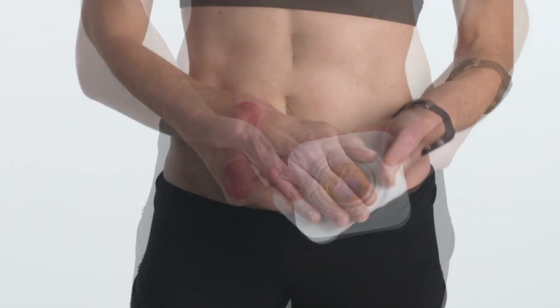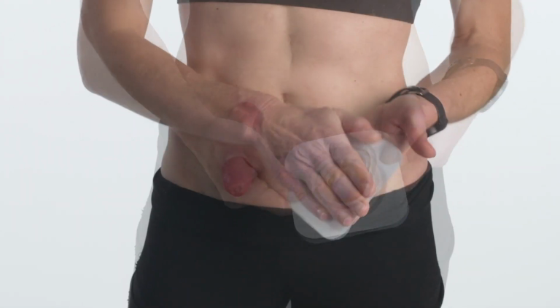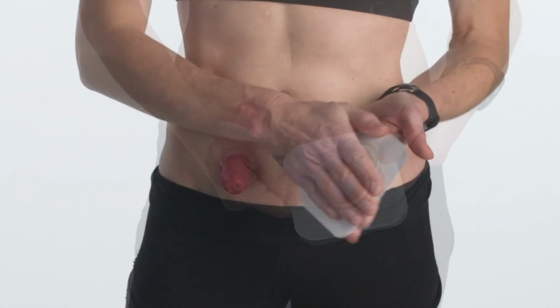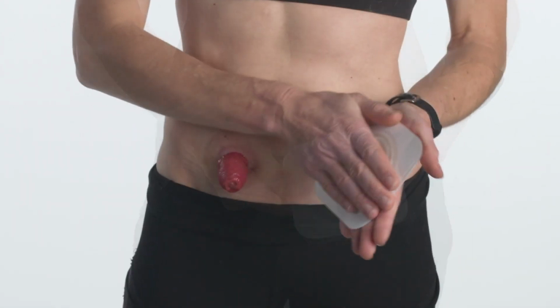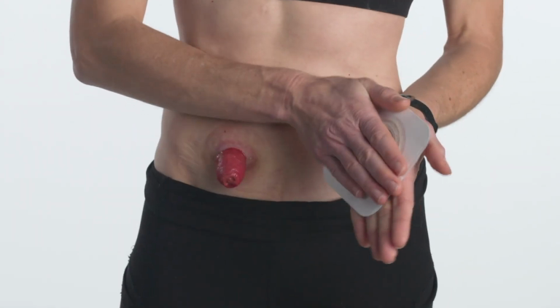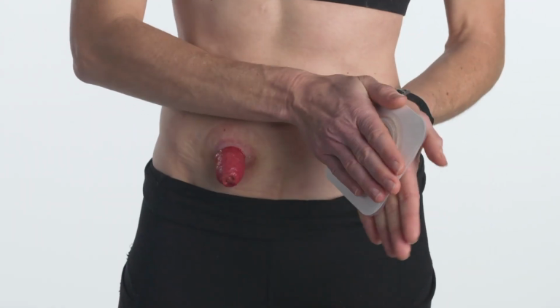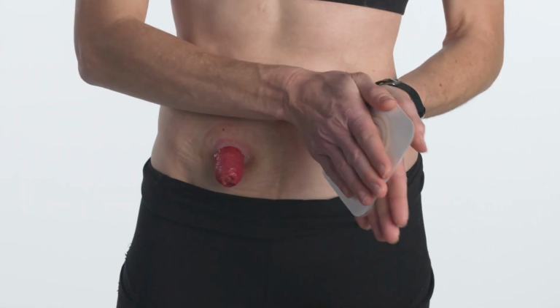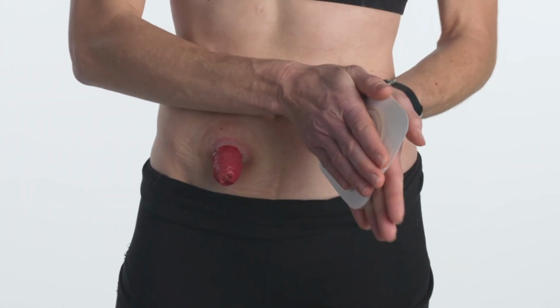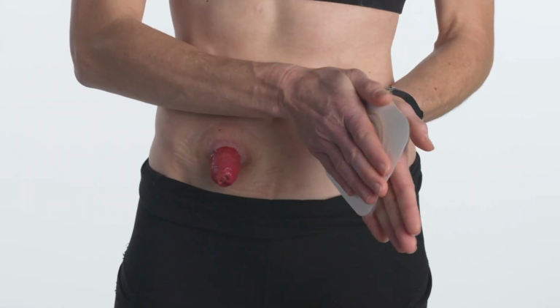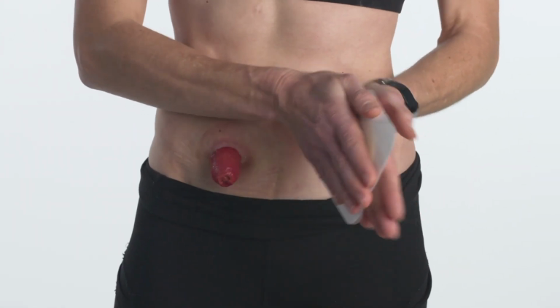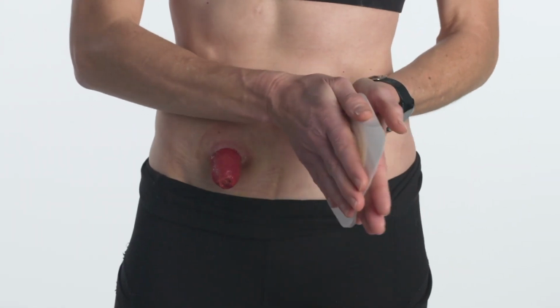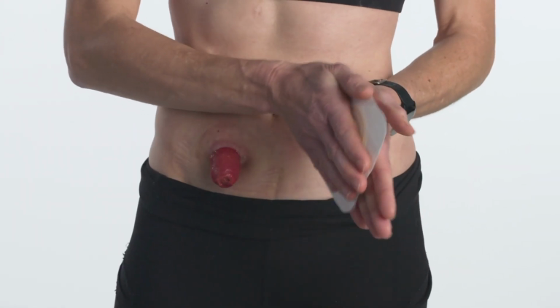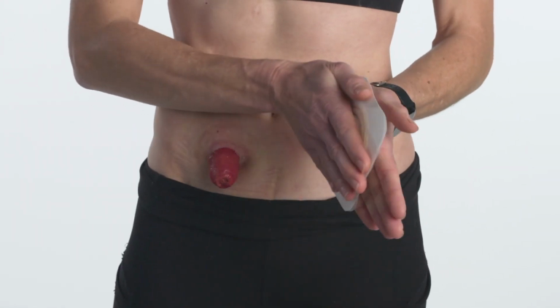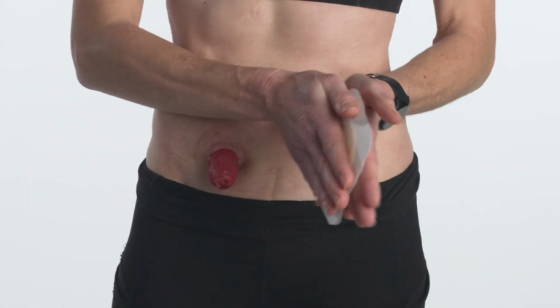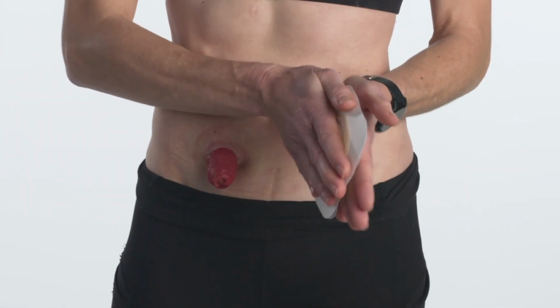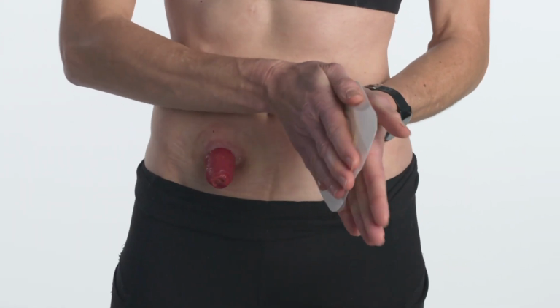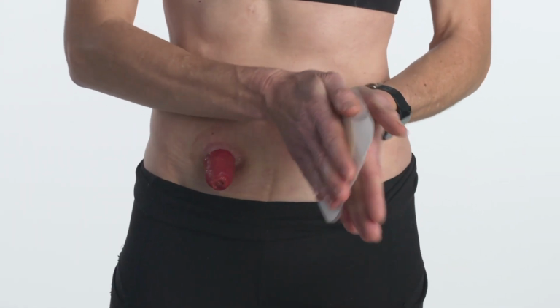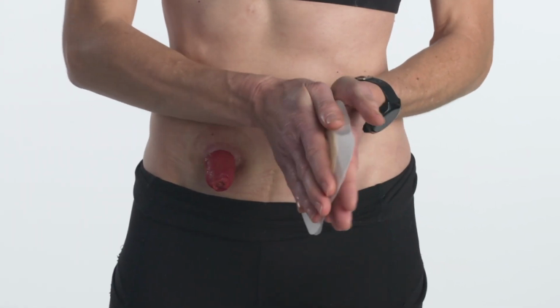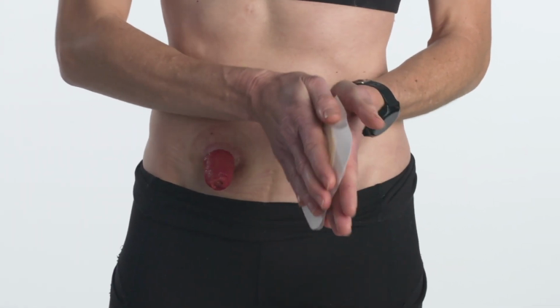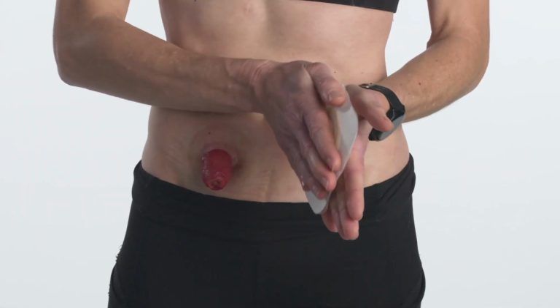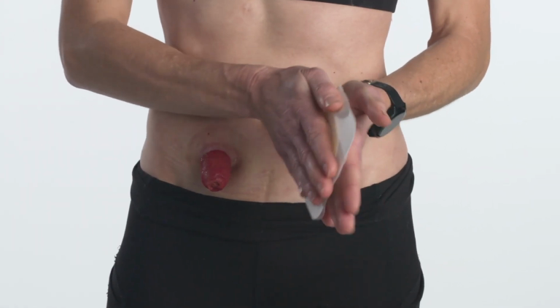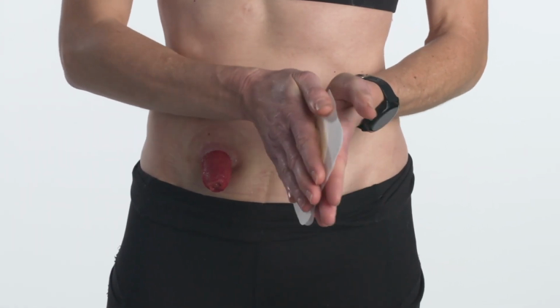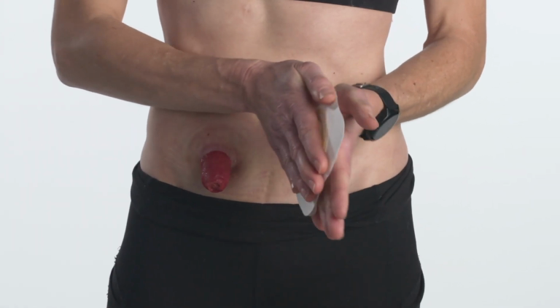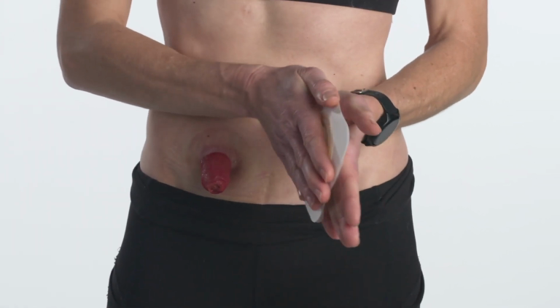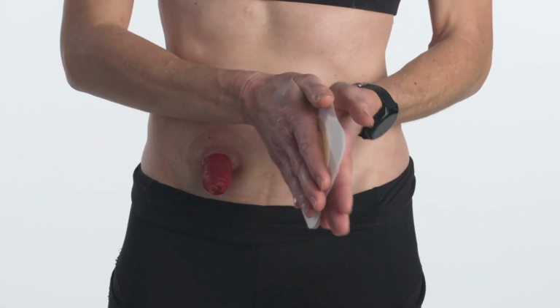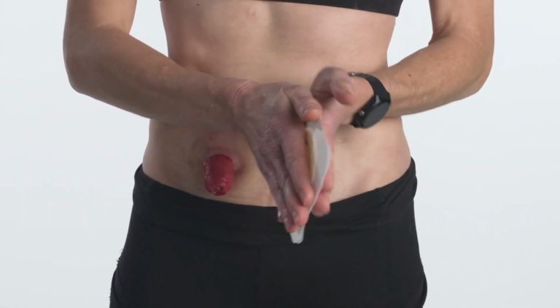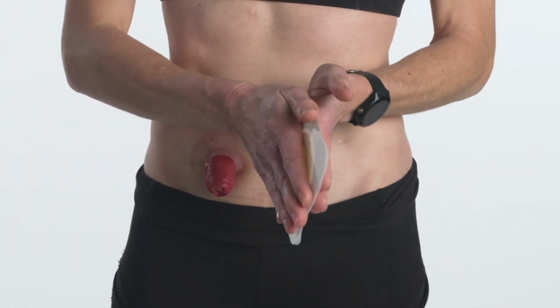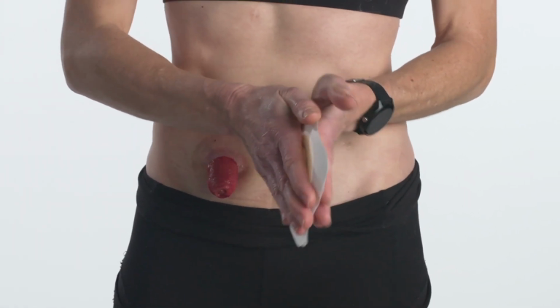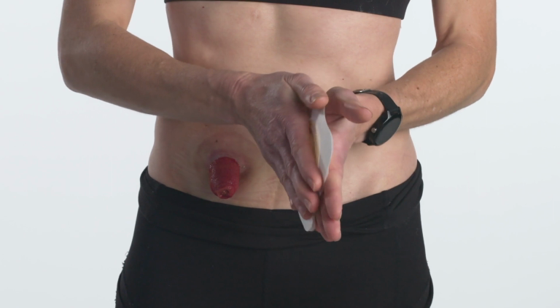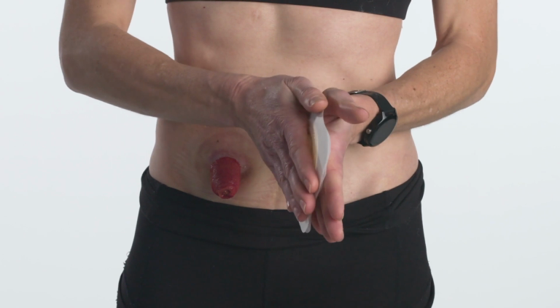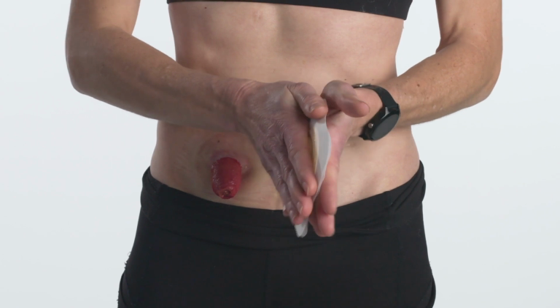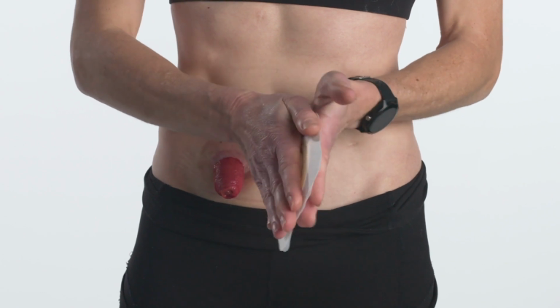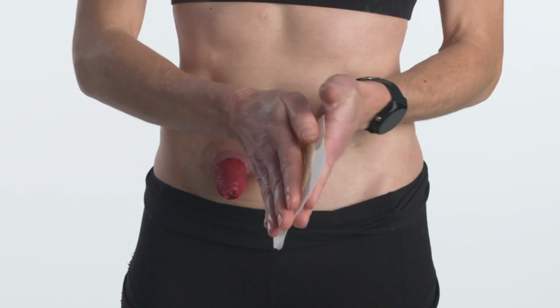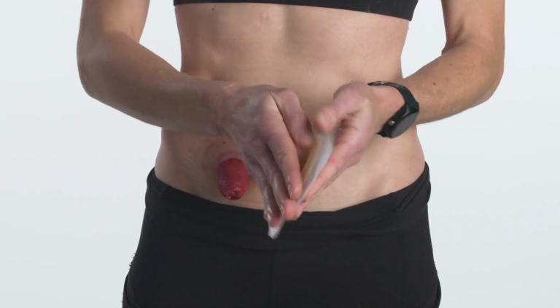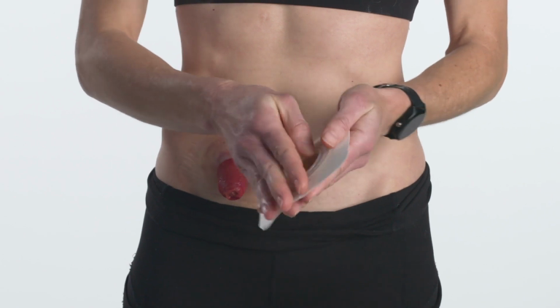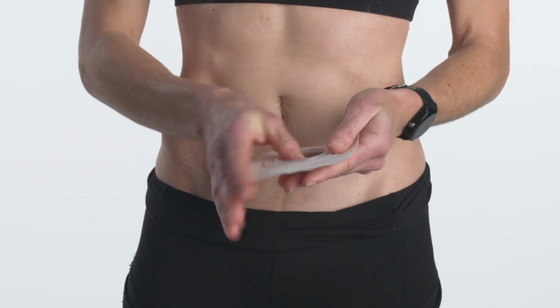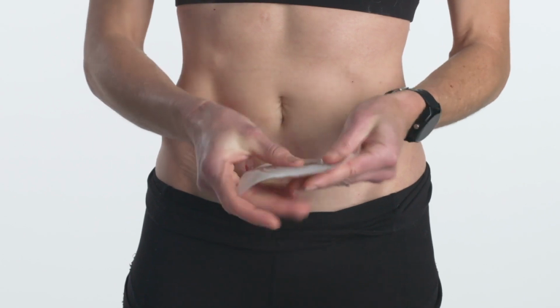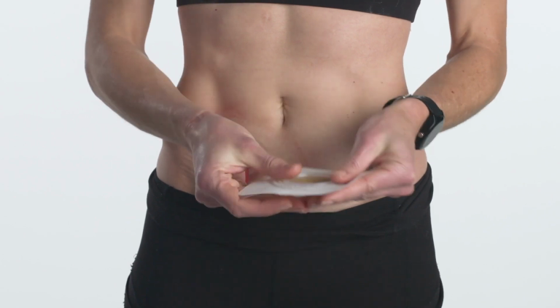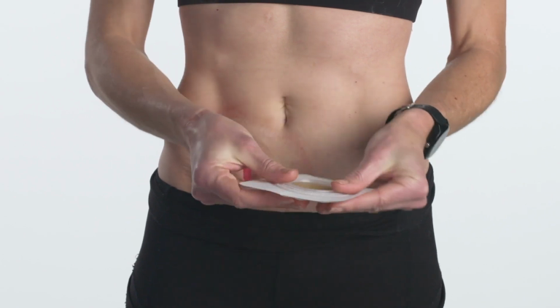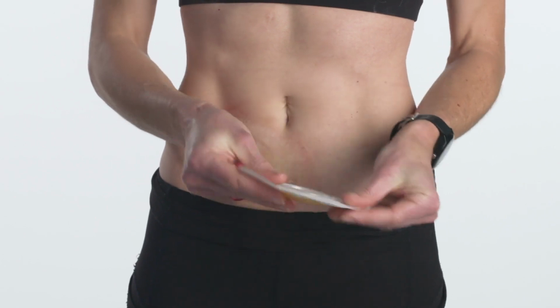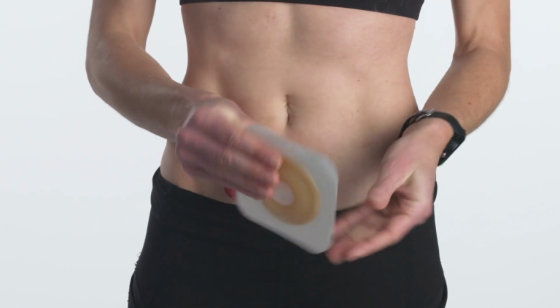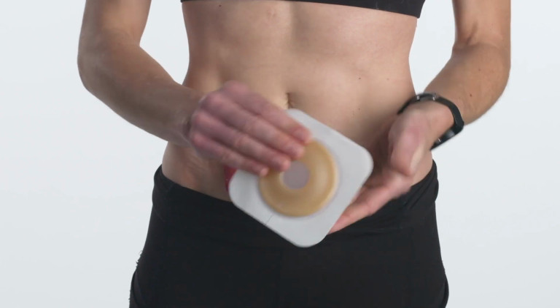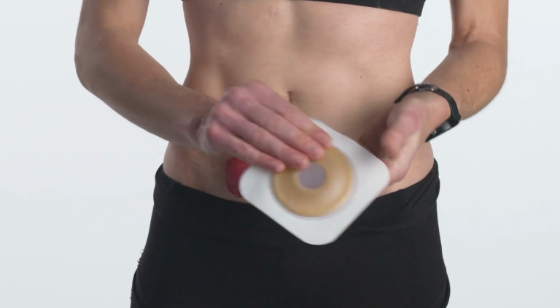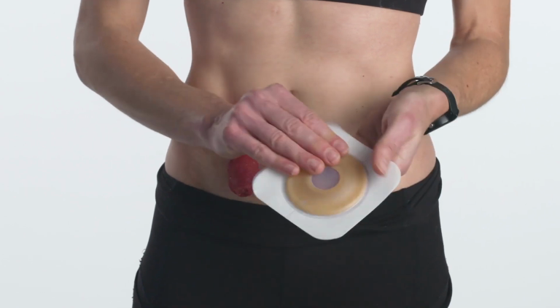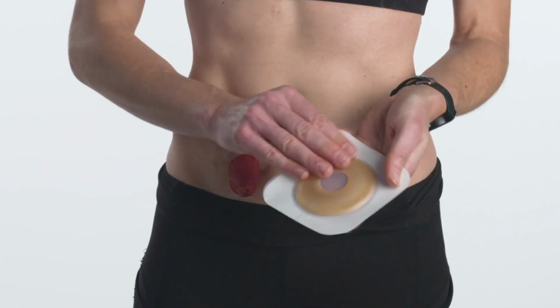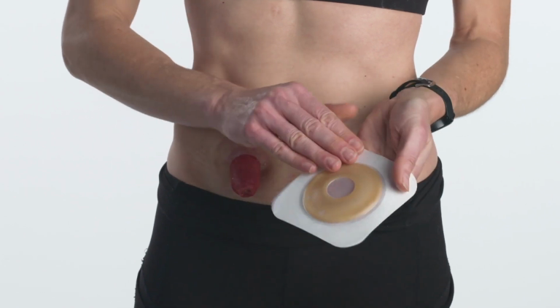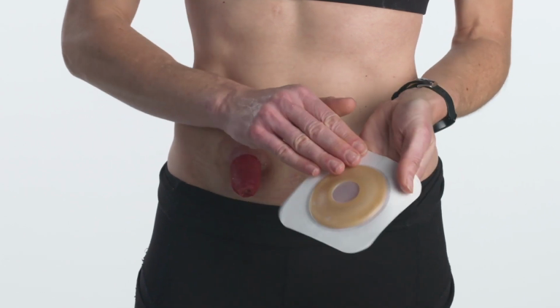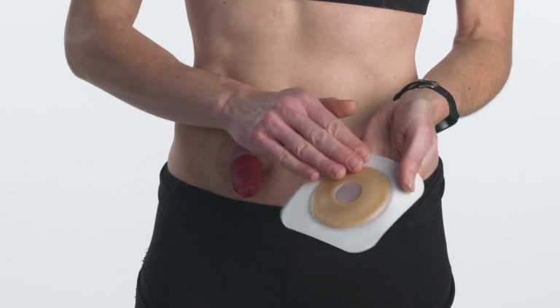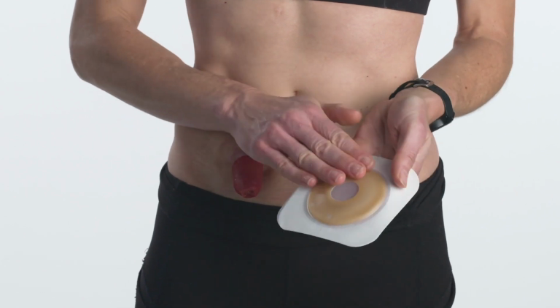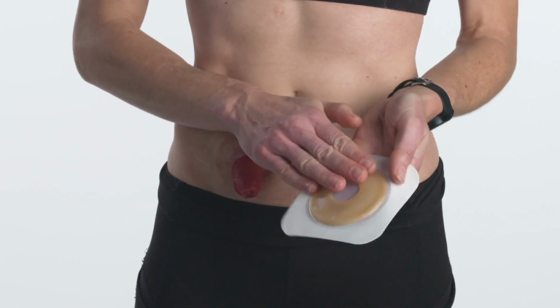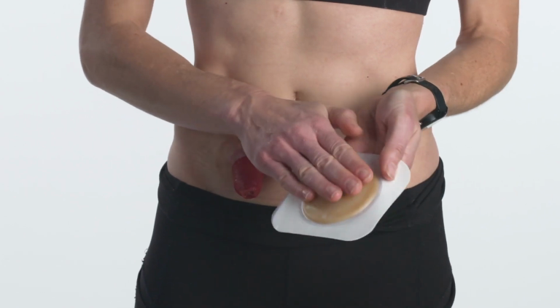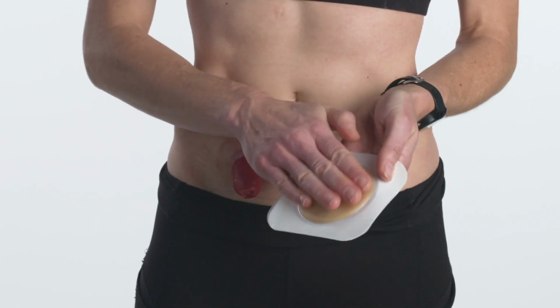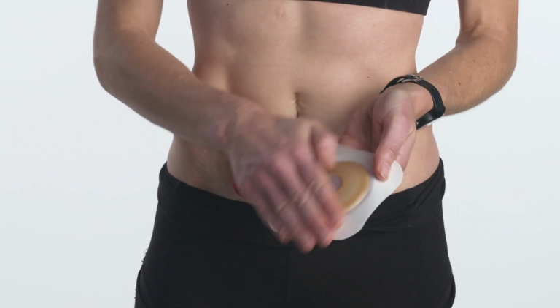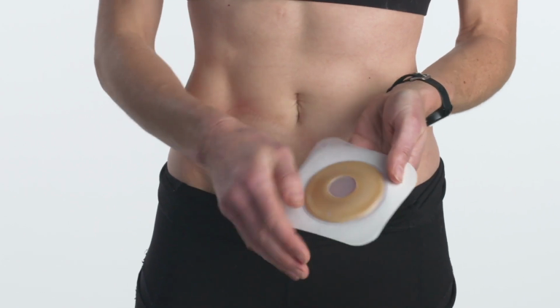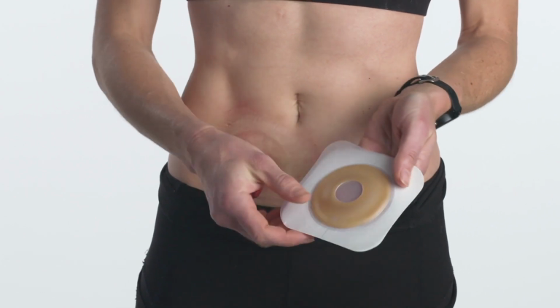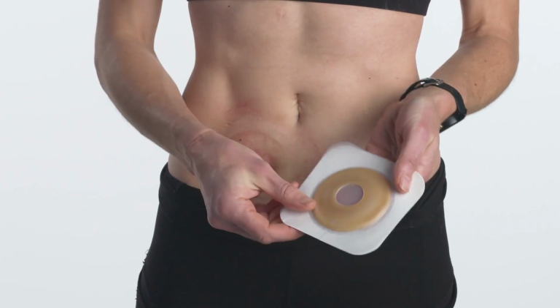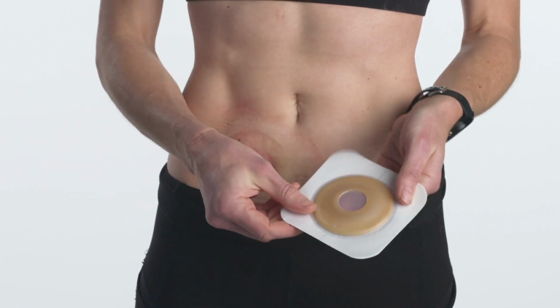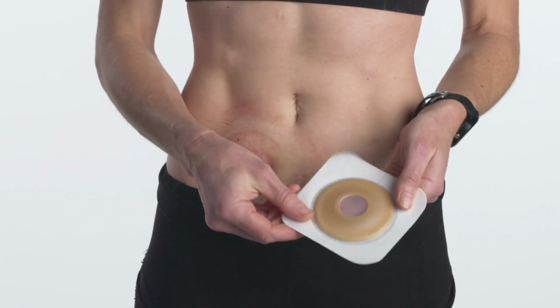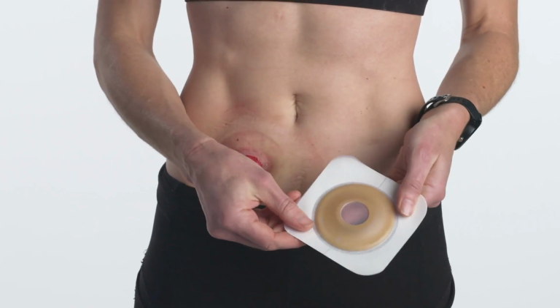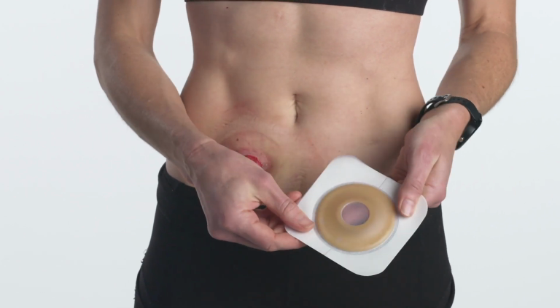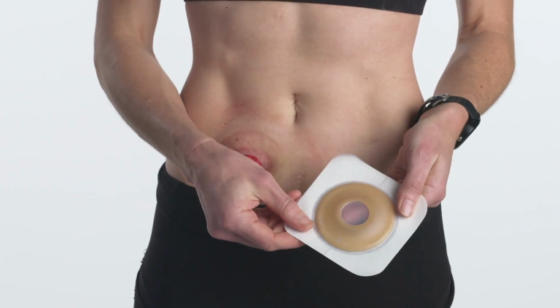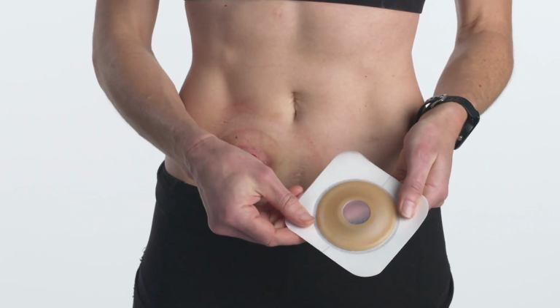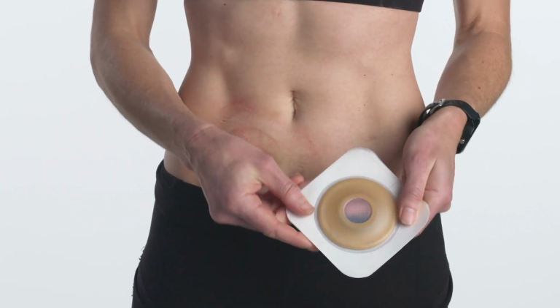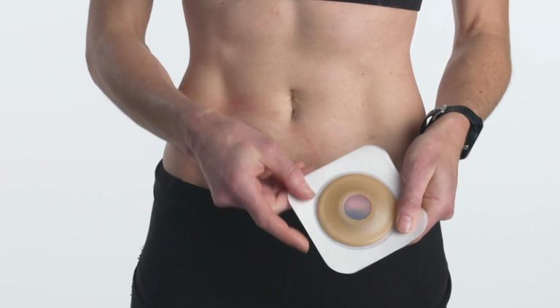Before applying, warm the skin barrier in the palm of your hands for a few seconds. The heat from your hands will improve adhesion.